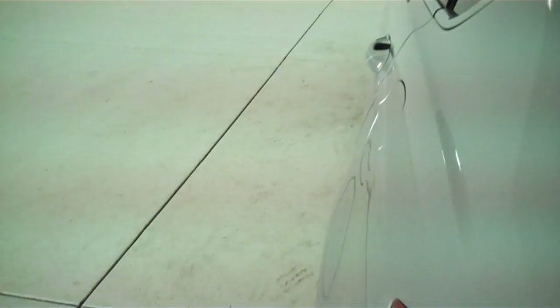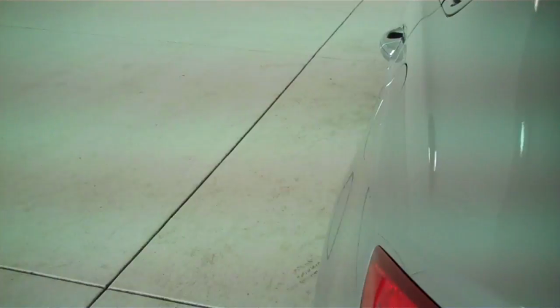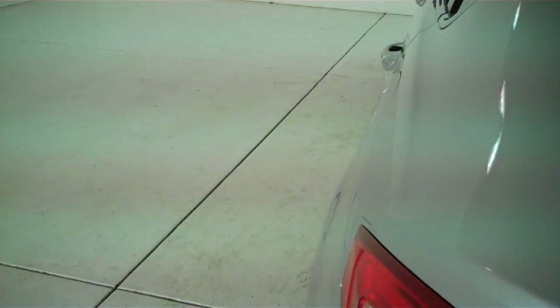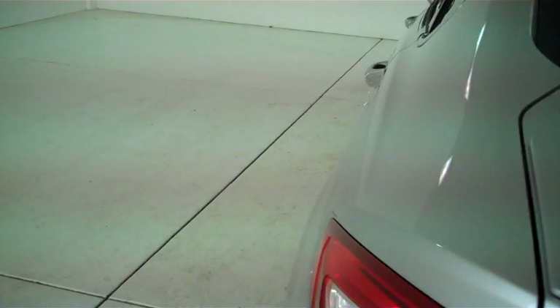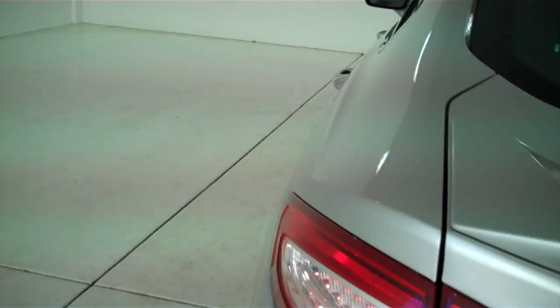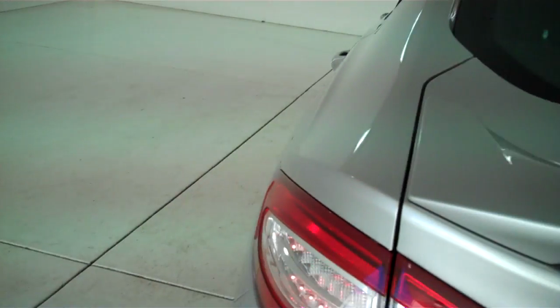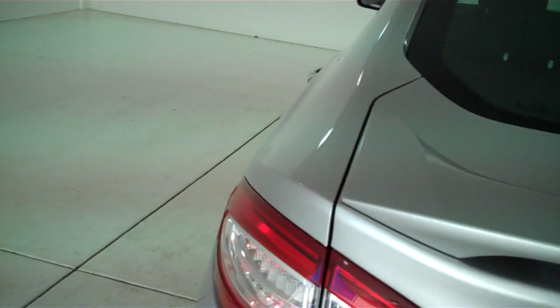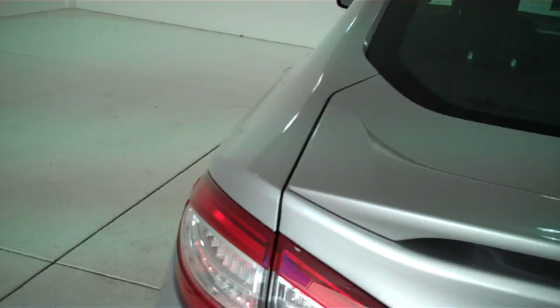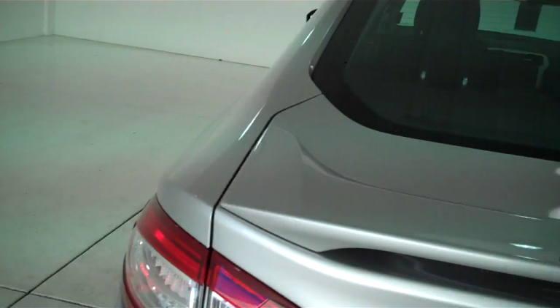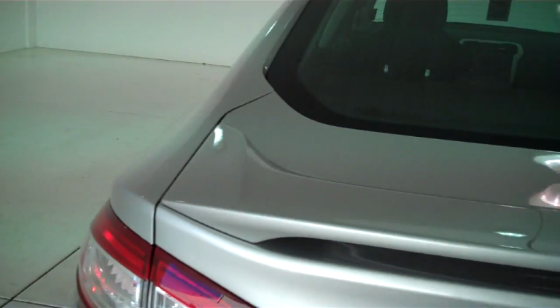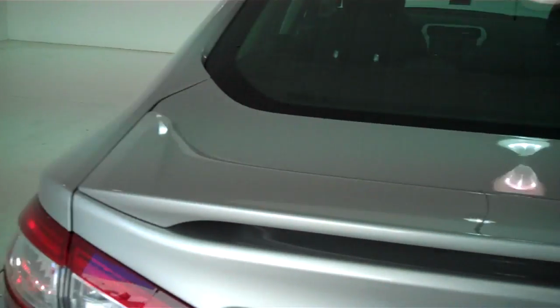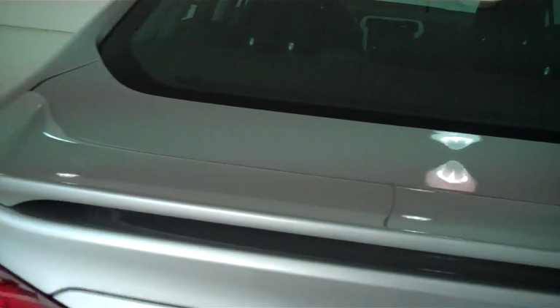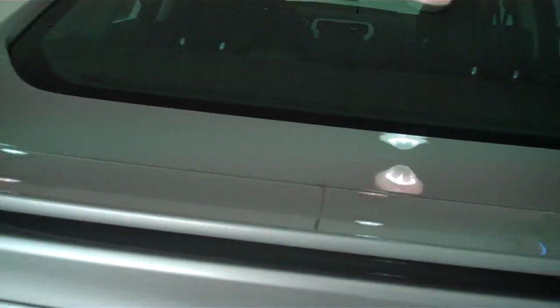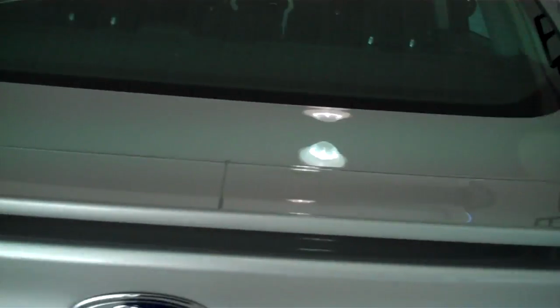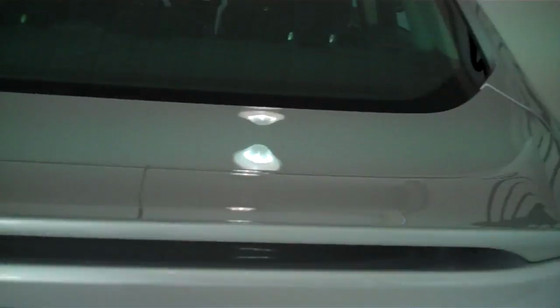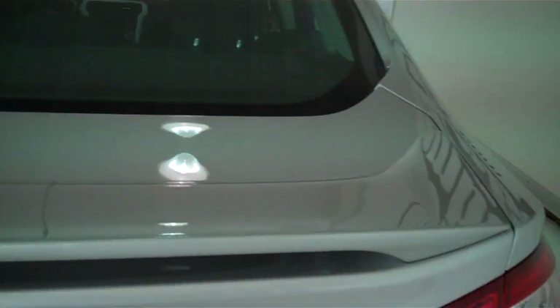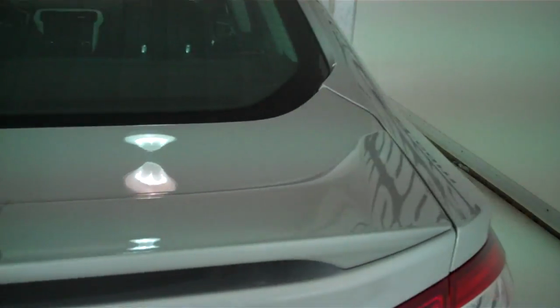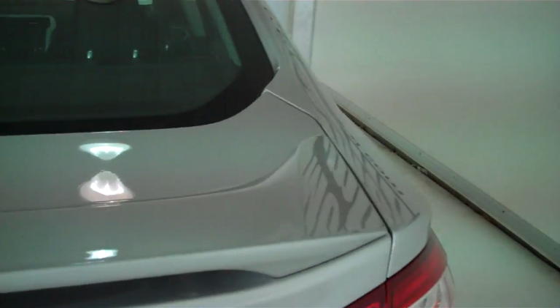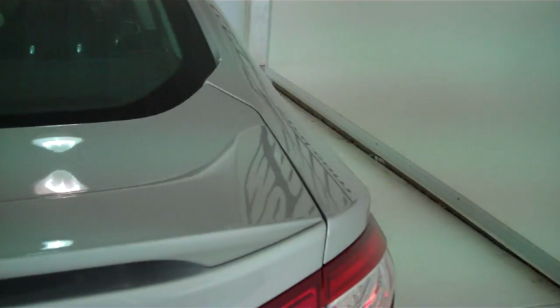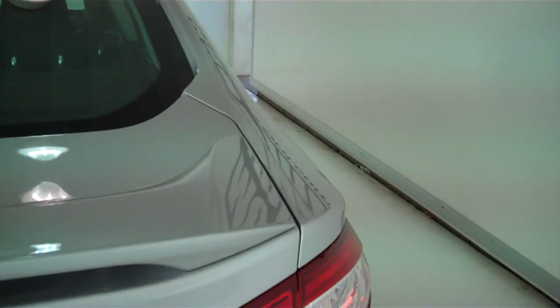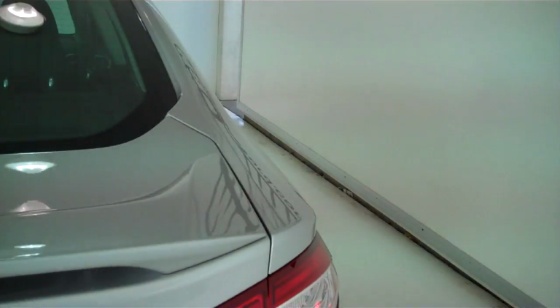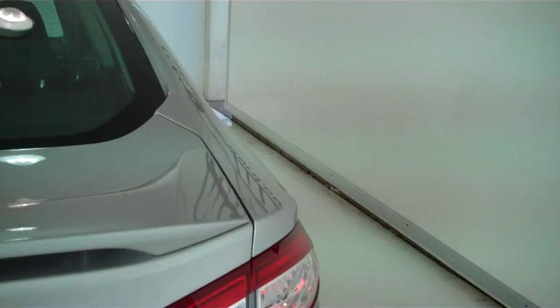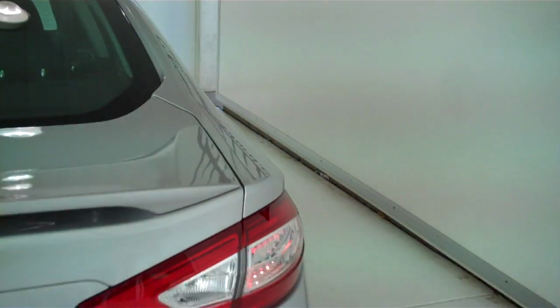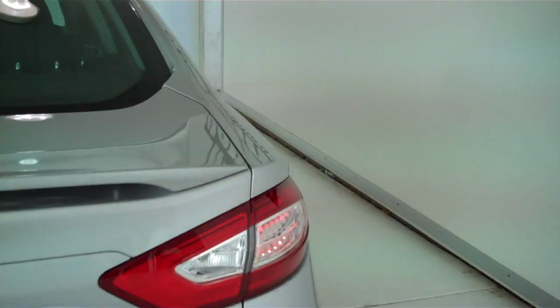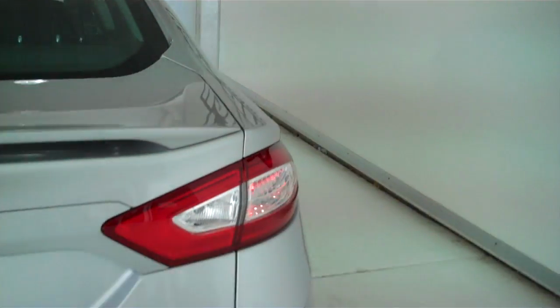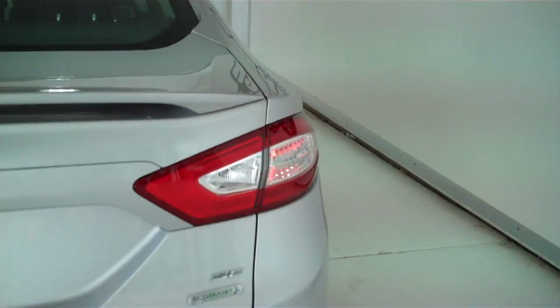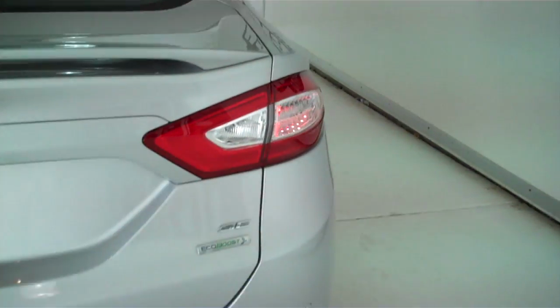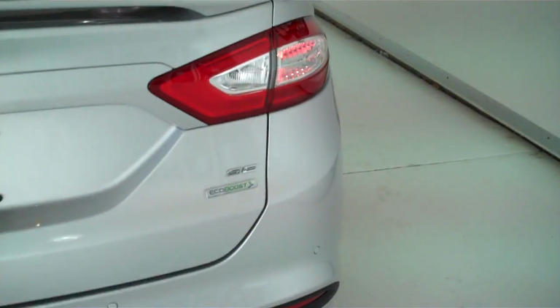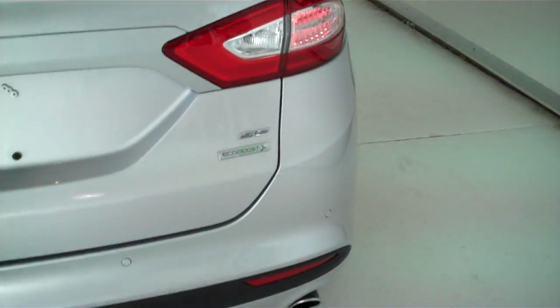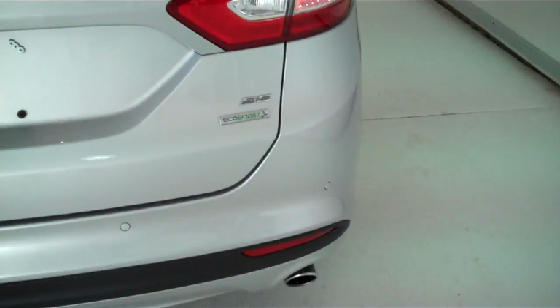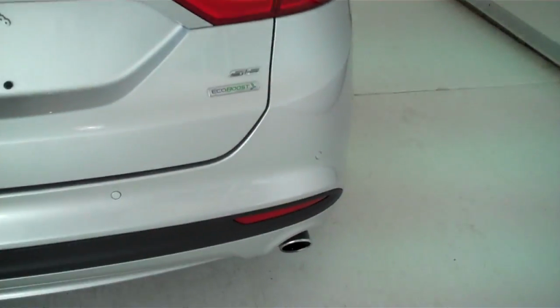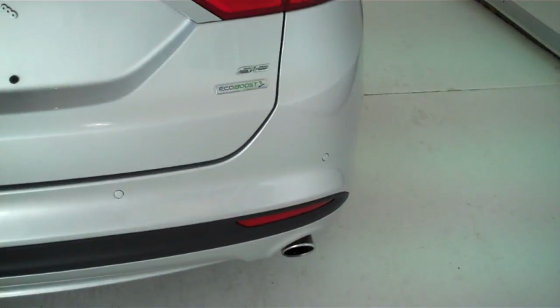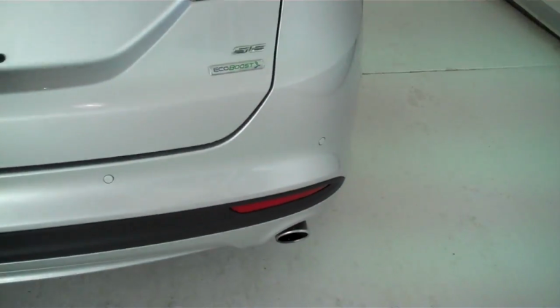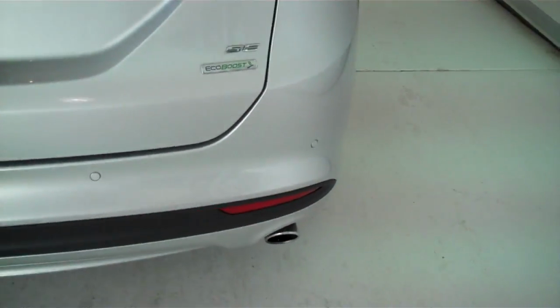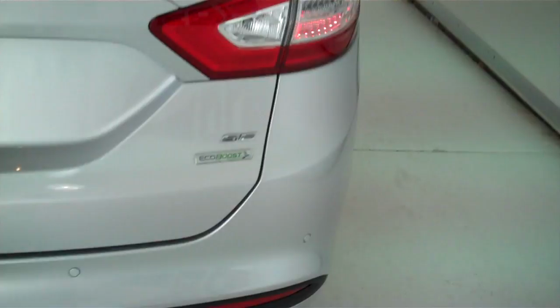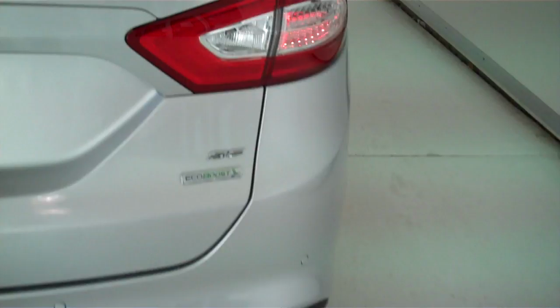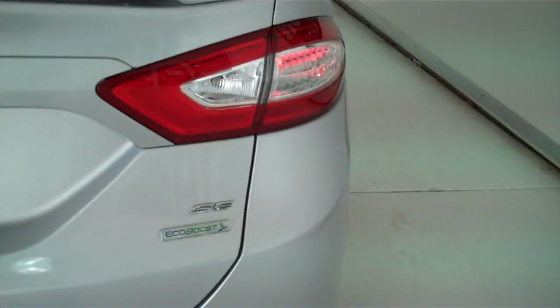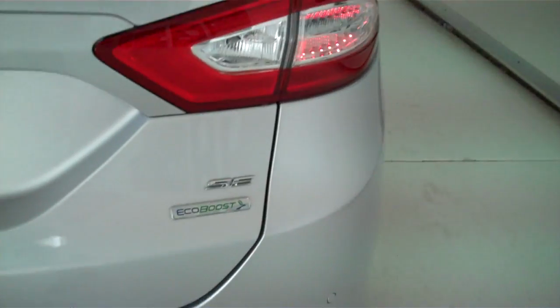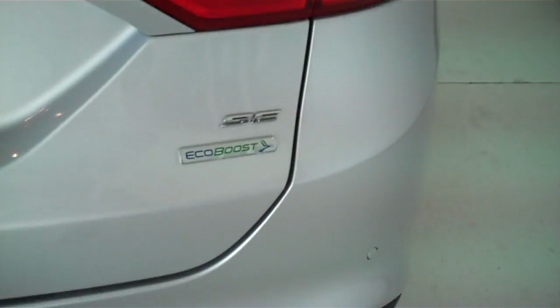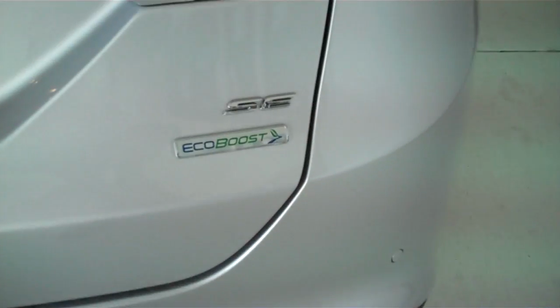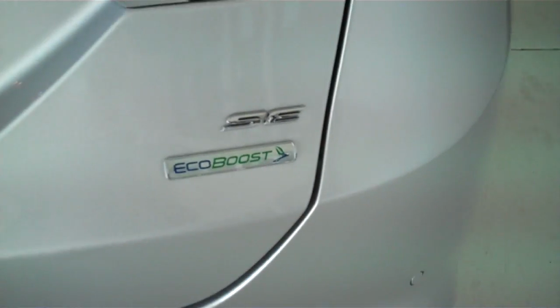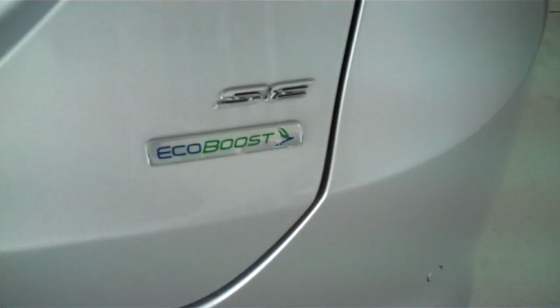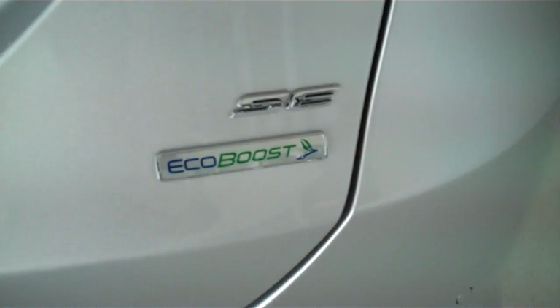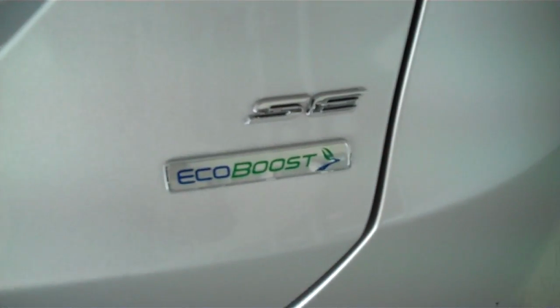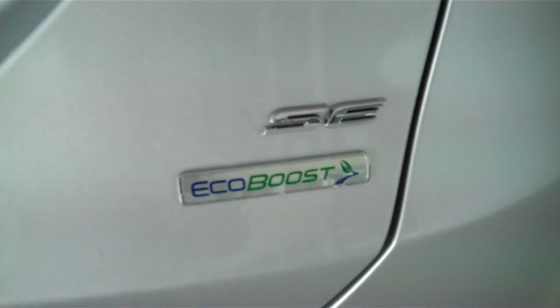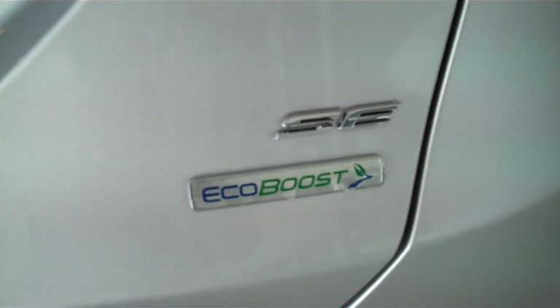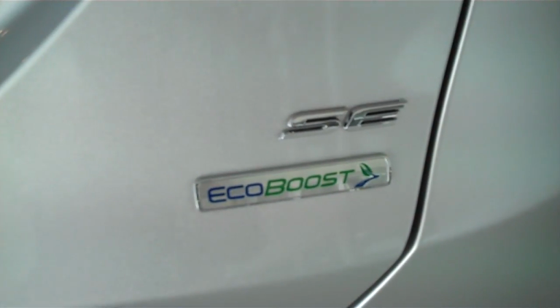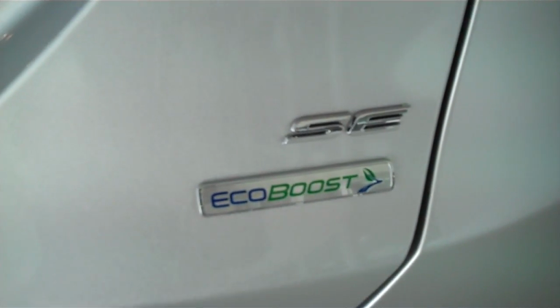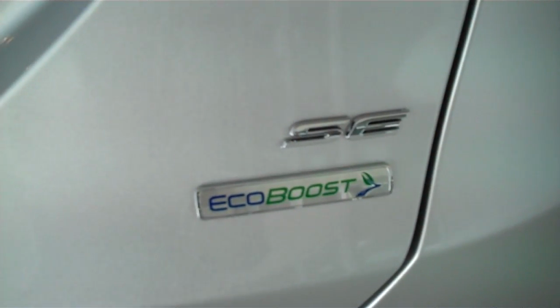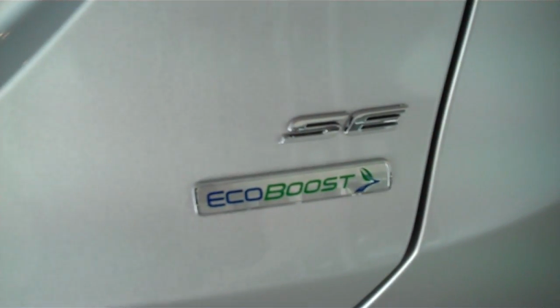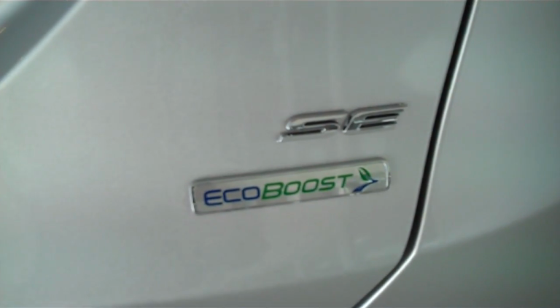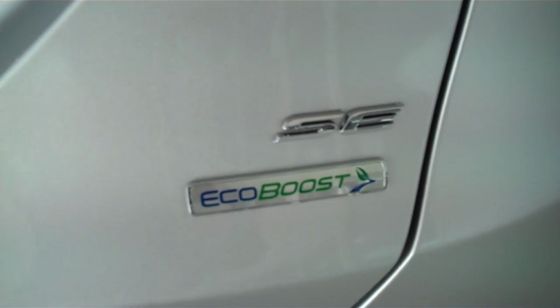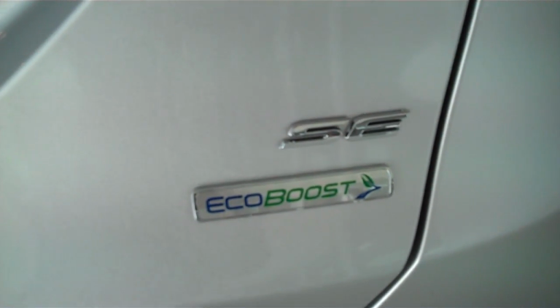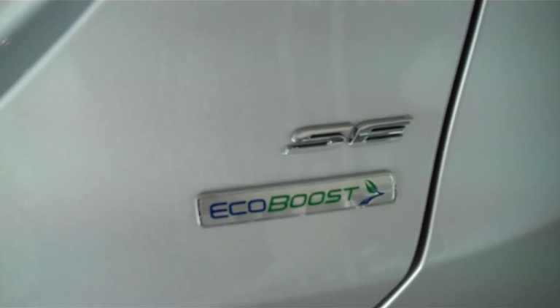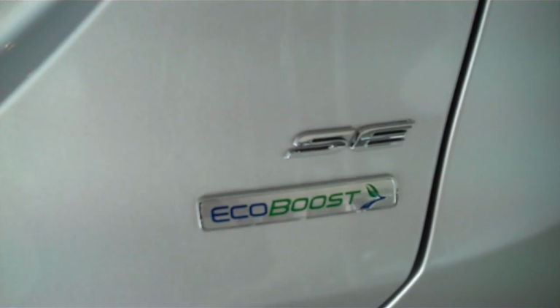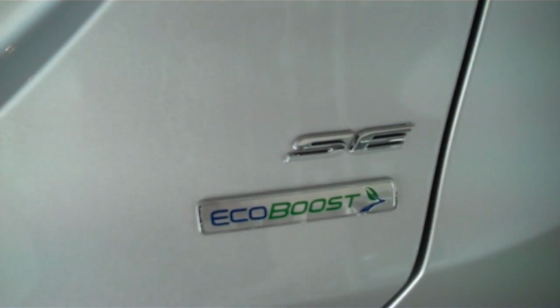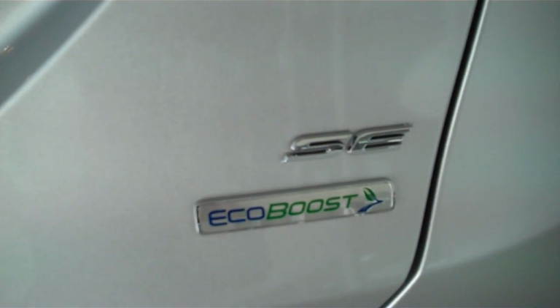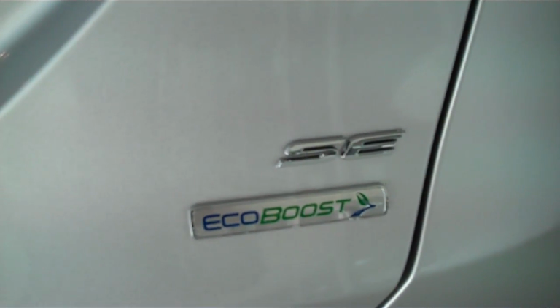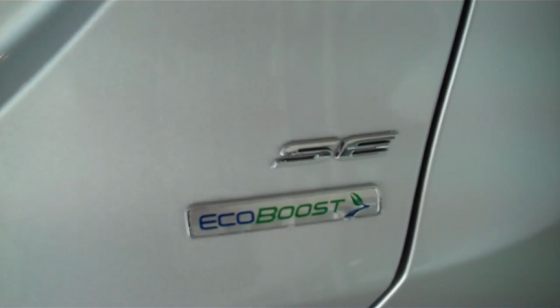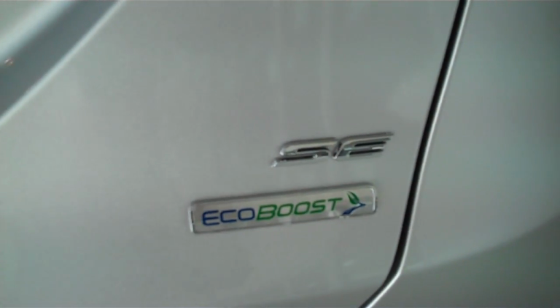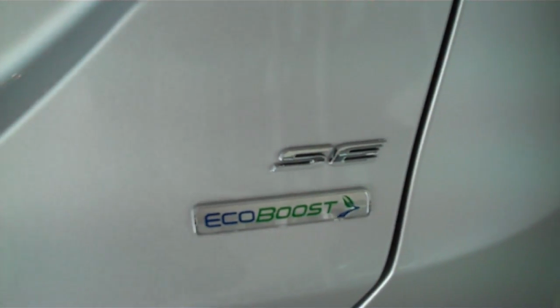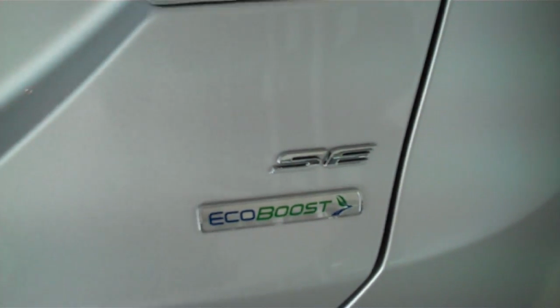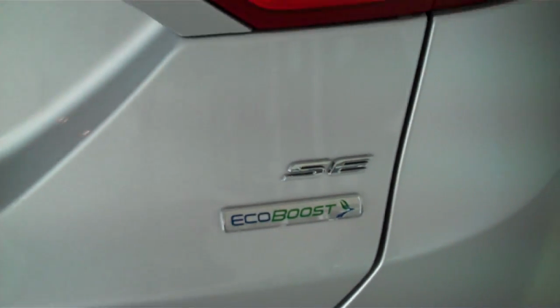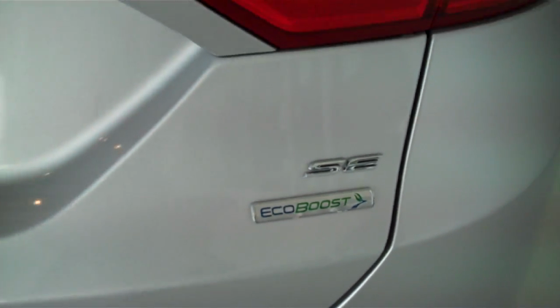The car's also got the rear spoiler and it's also got the EcoBoost engine for that great gas mileage and lots of power.